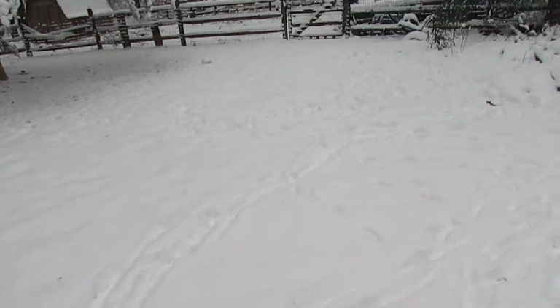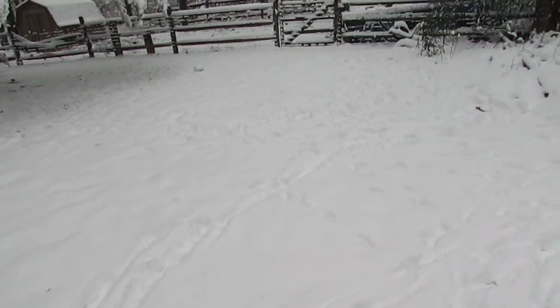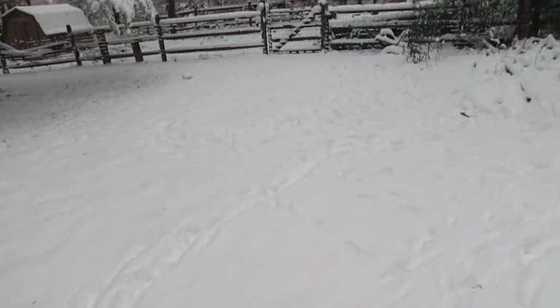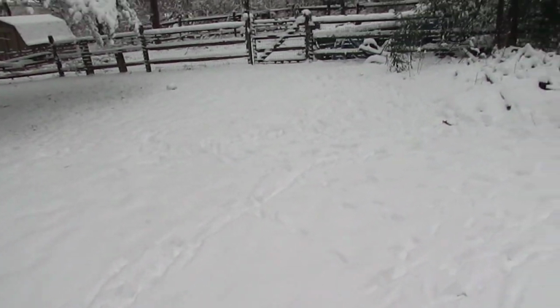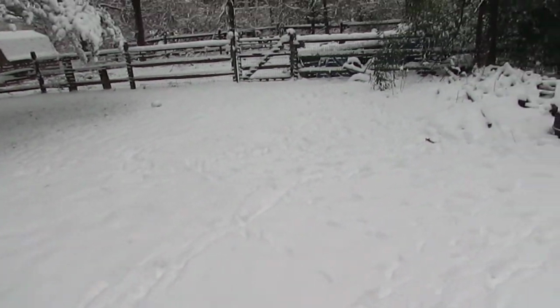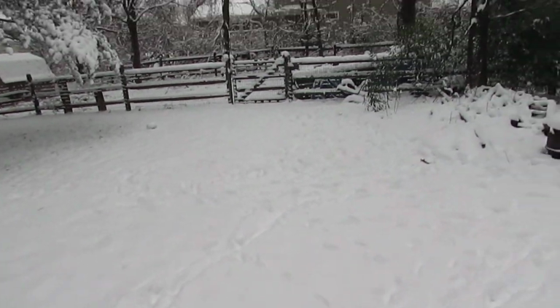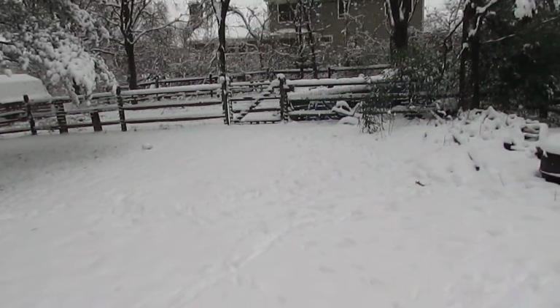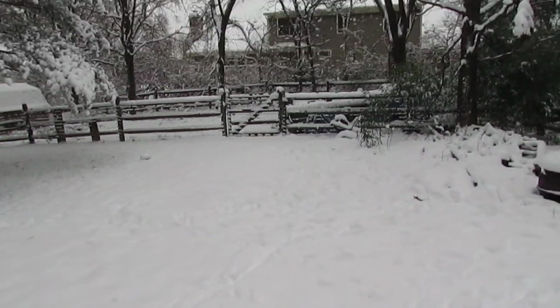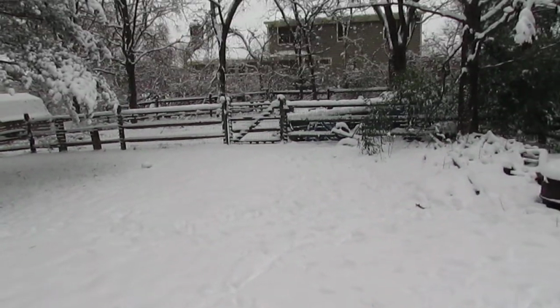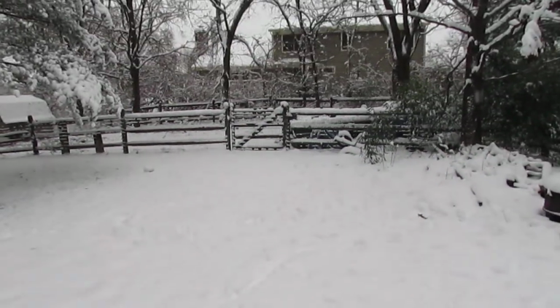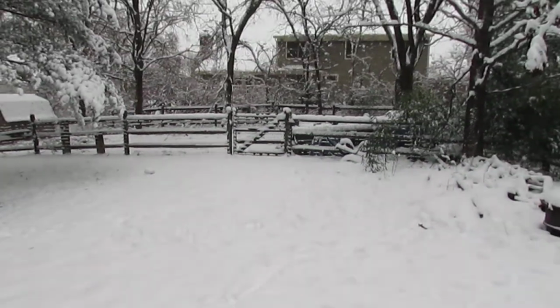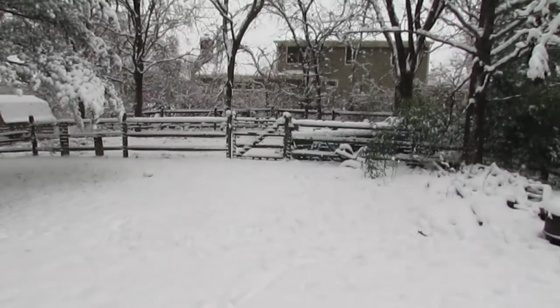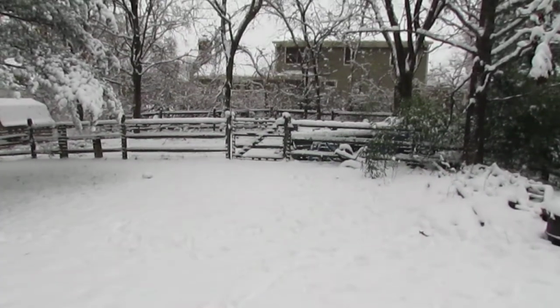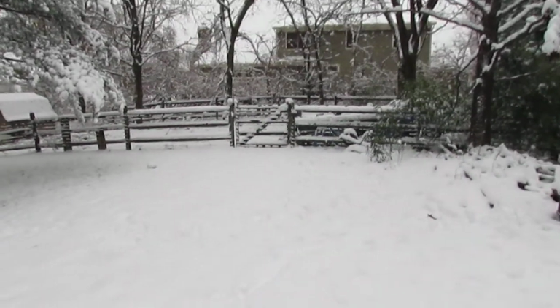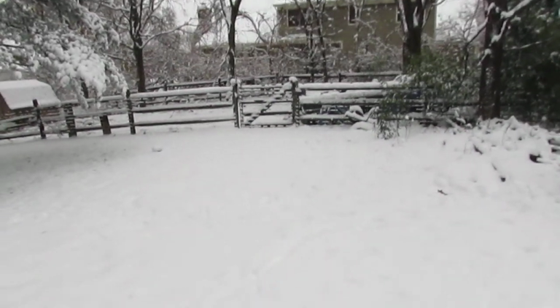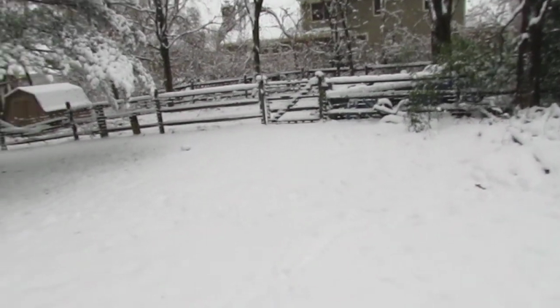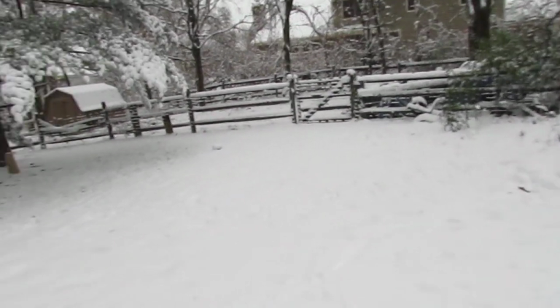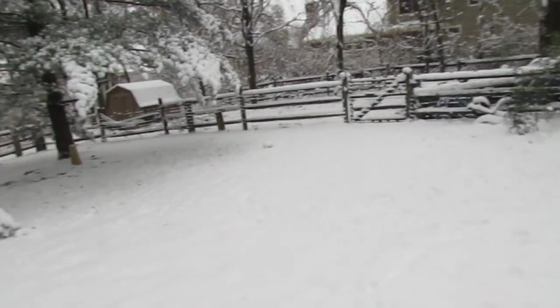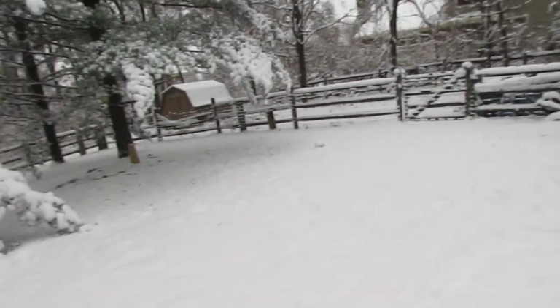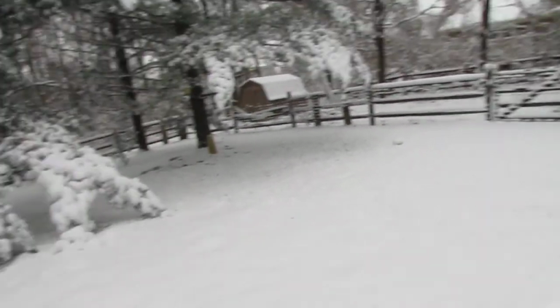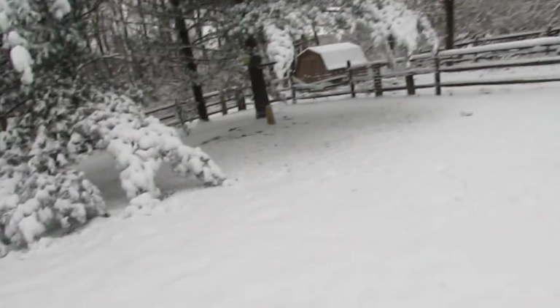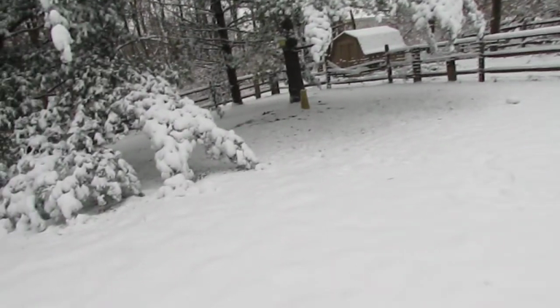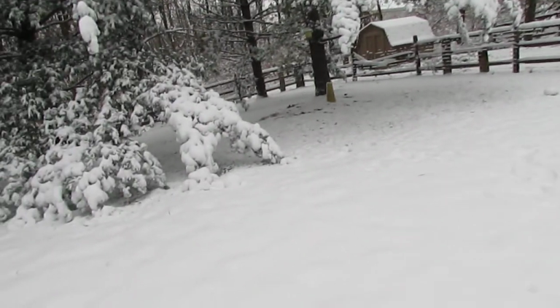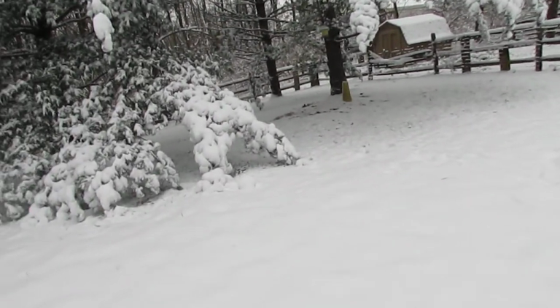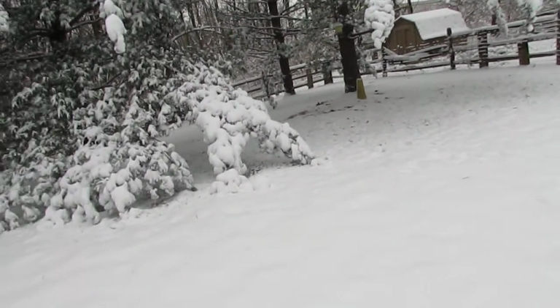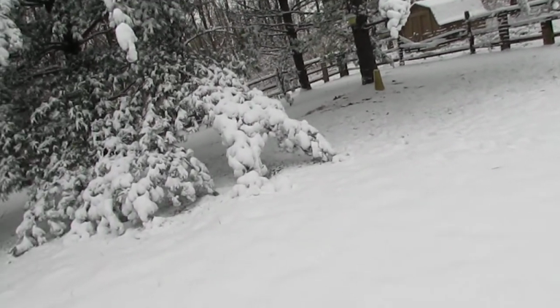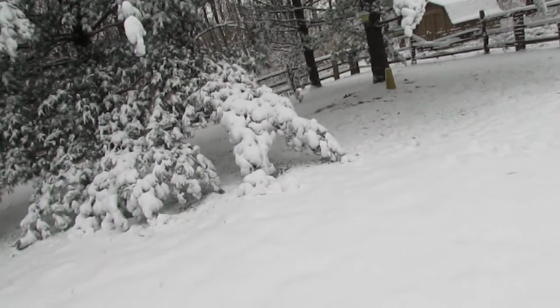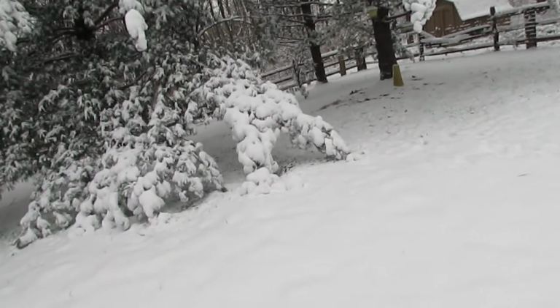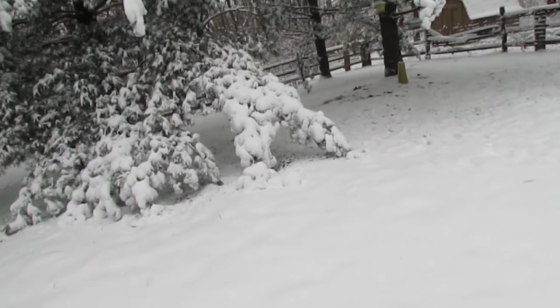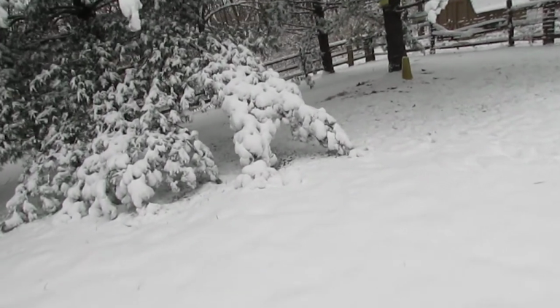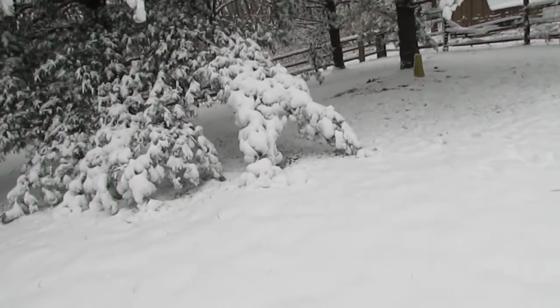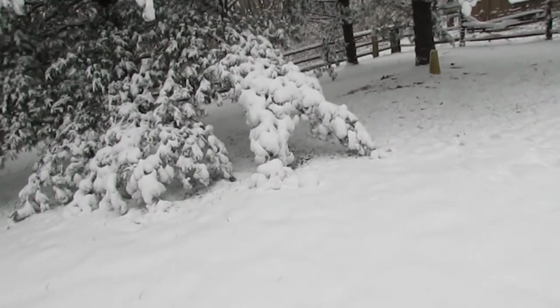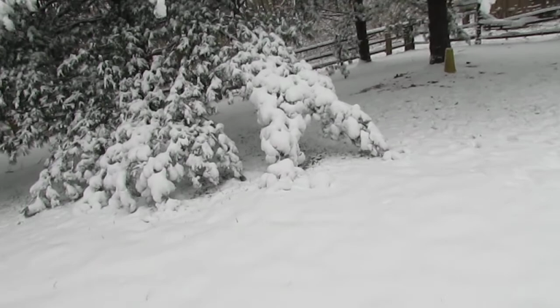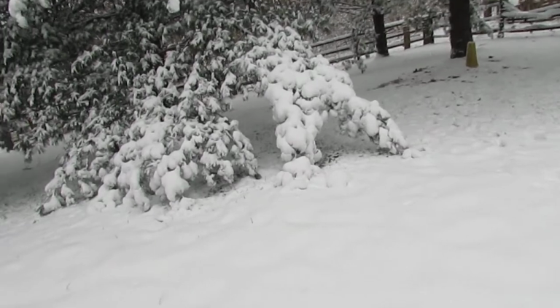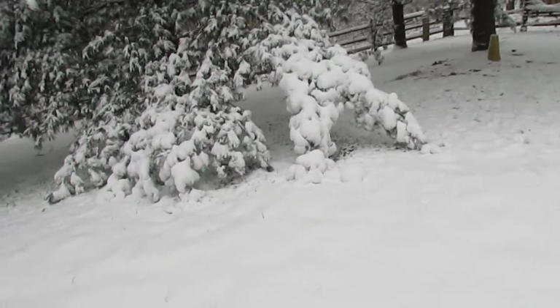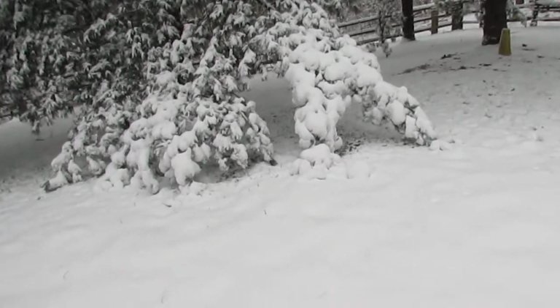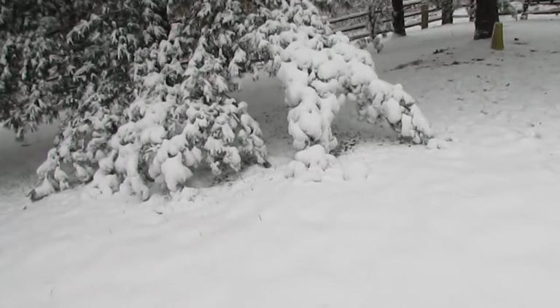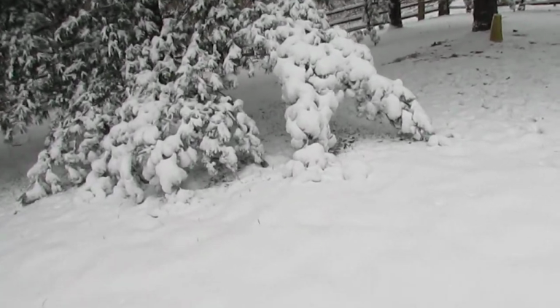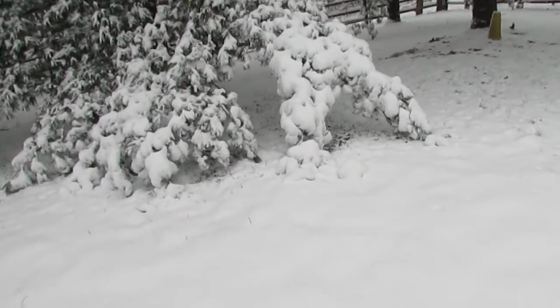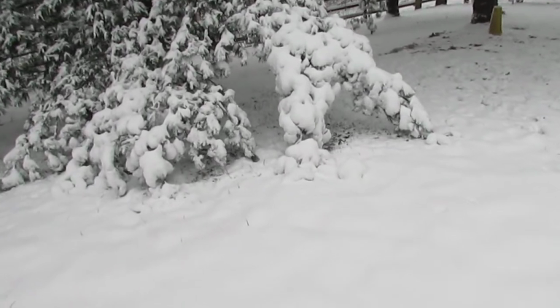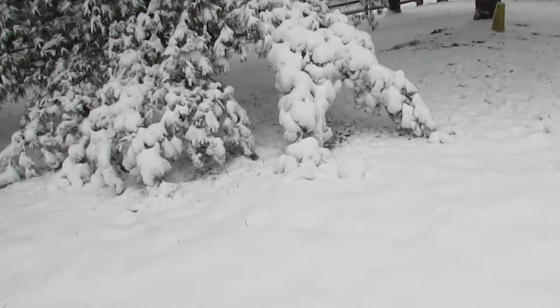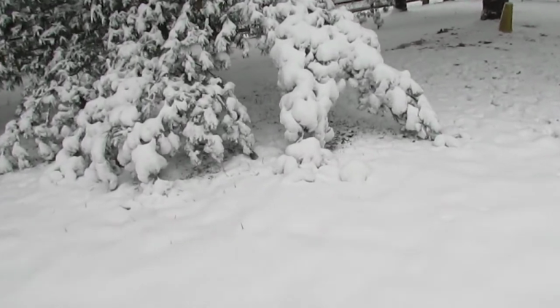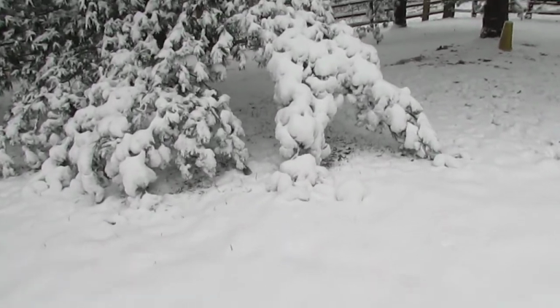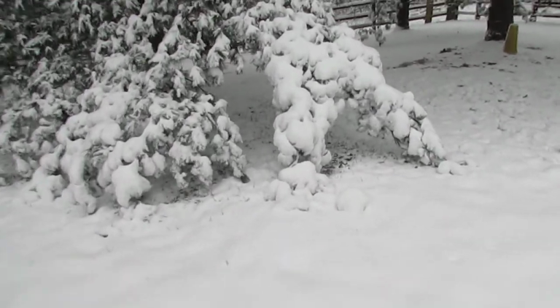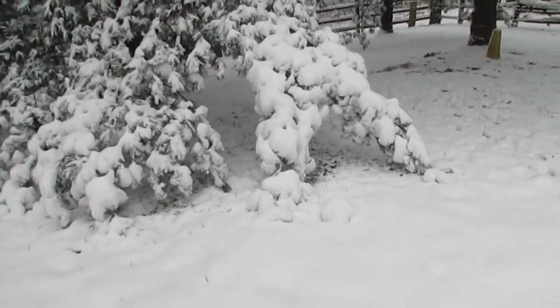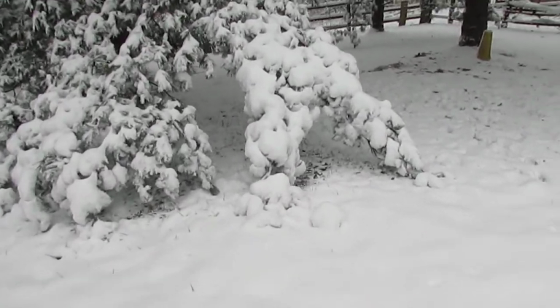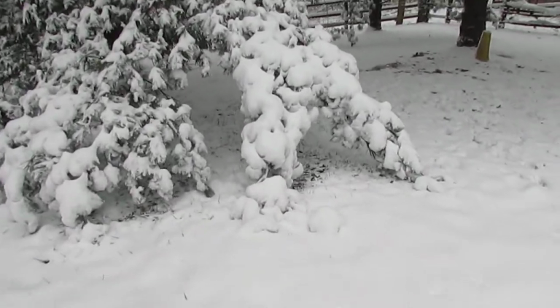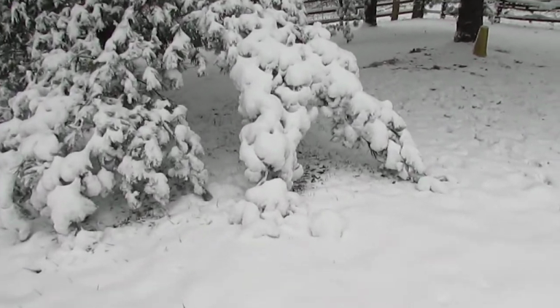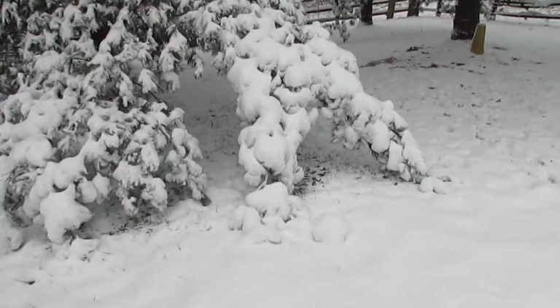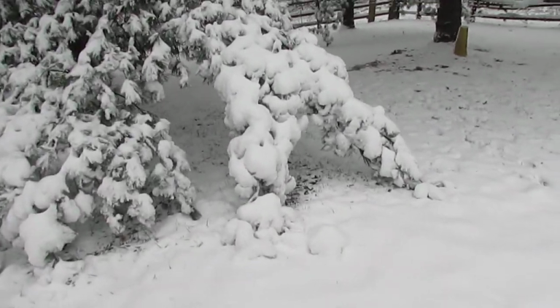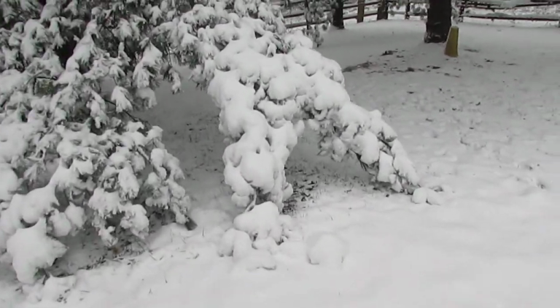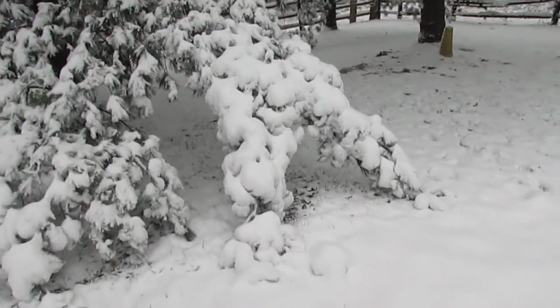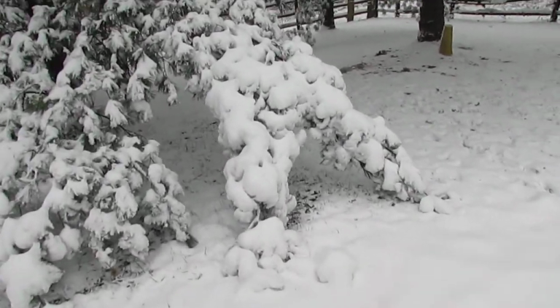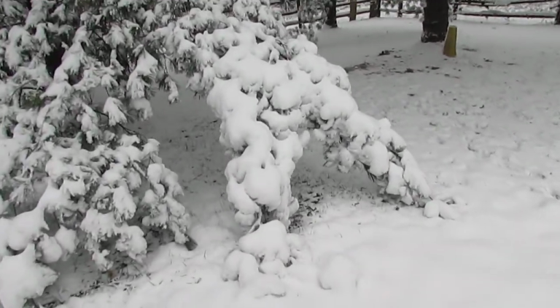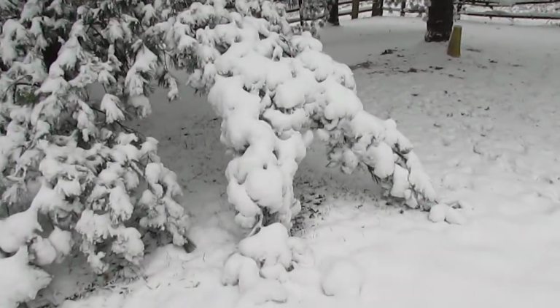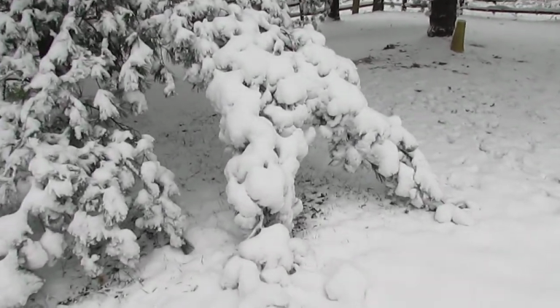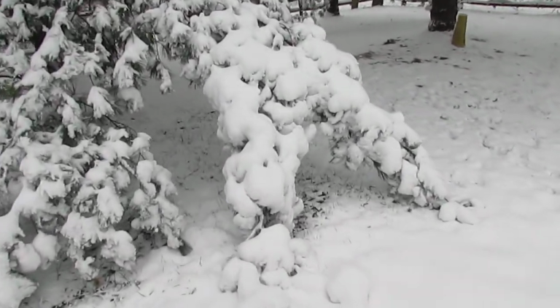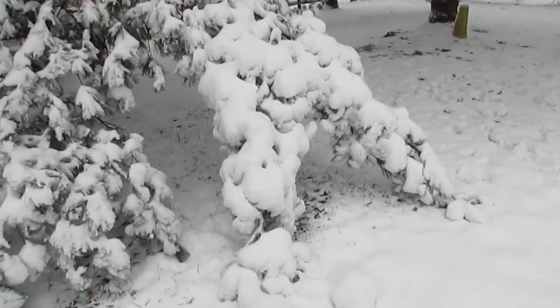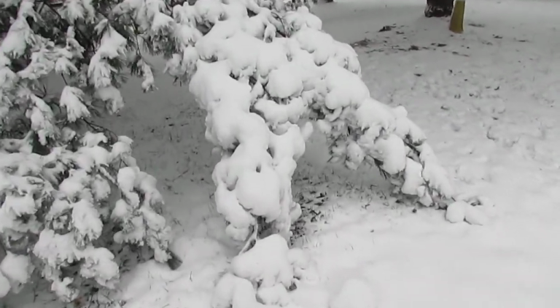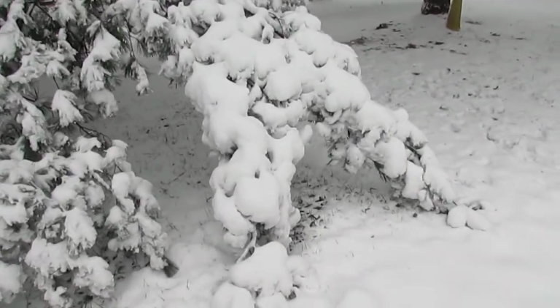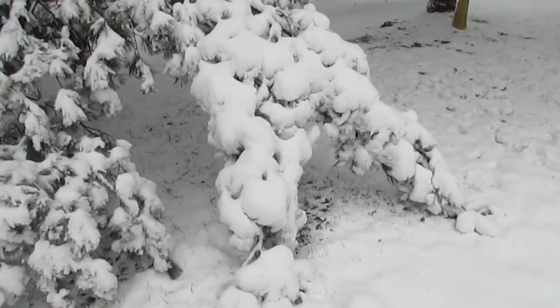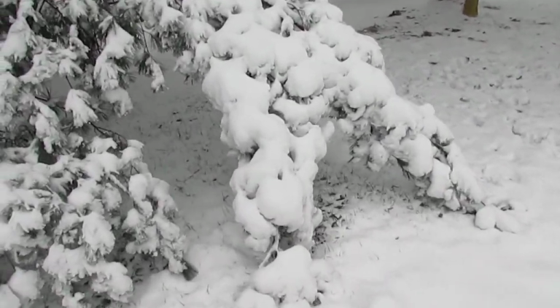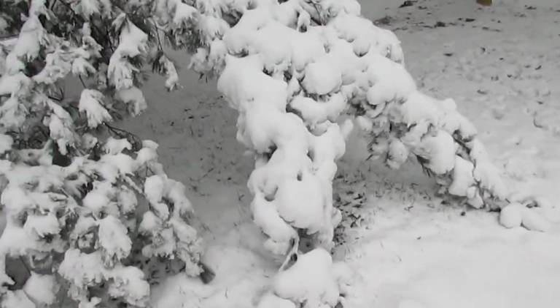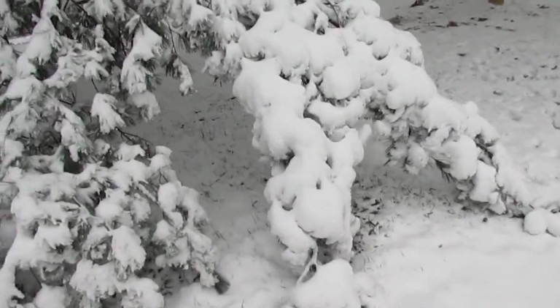See the tracks from the dog. Get a little closer to the pine limb here — heavy, heavy snow.